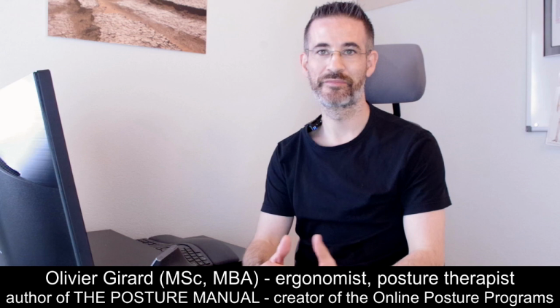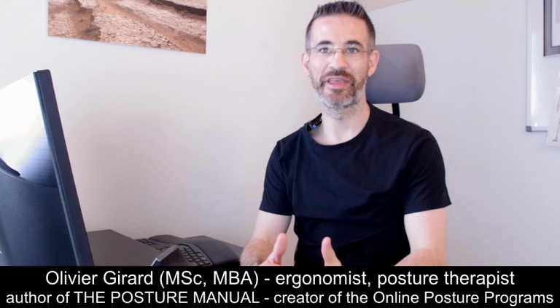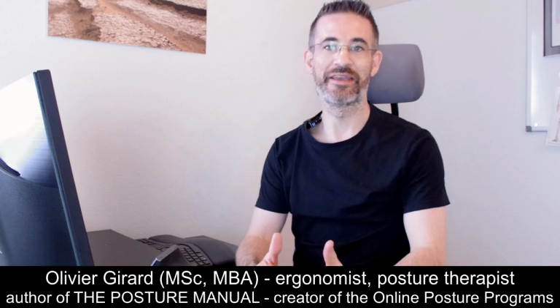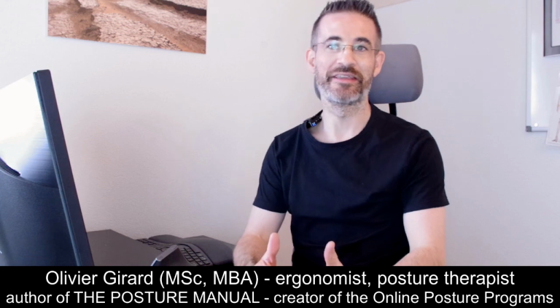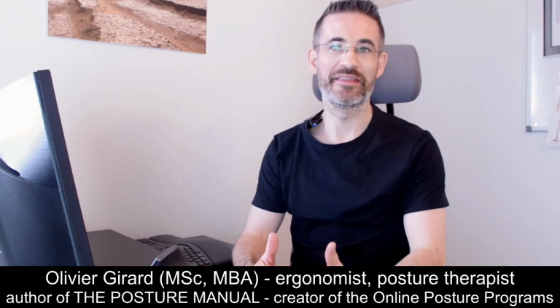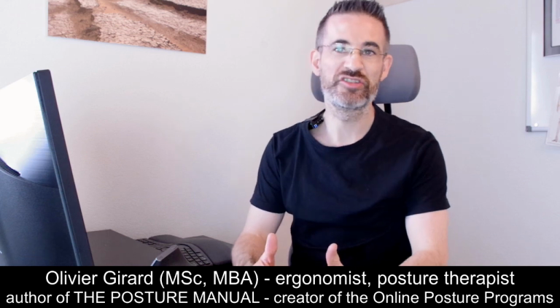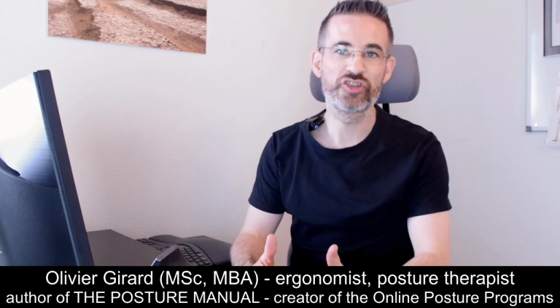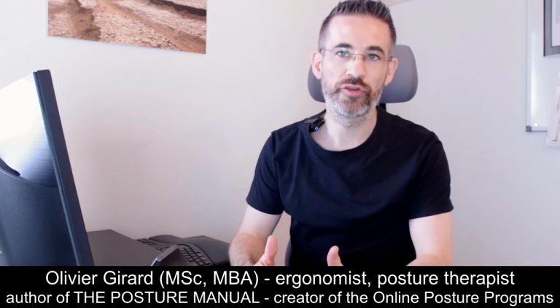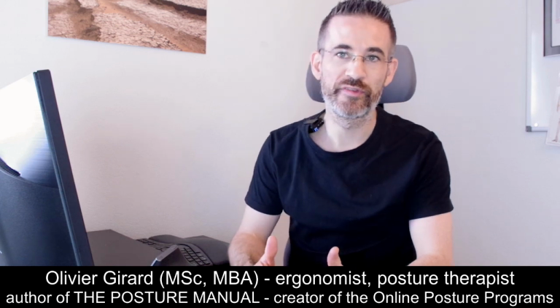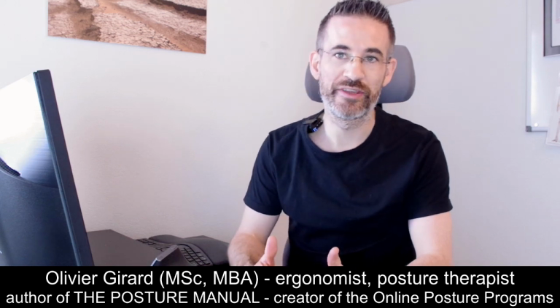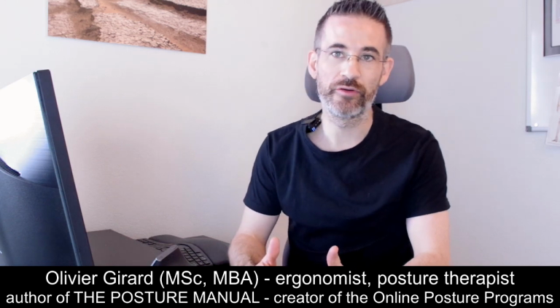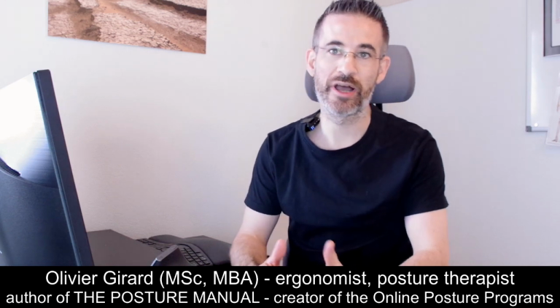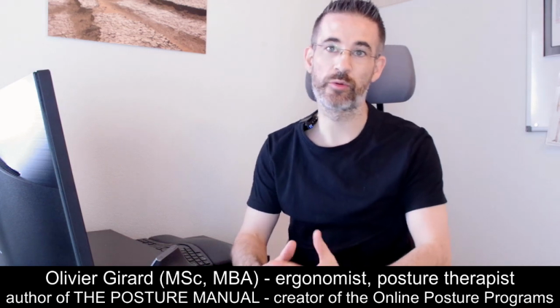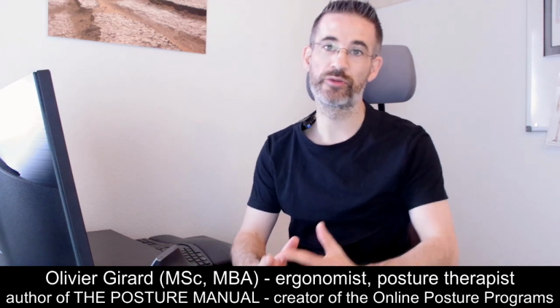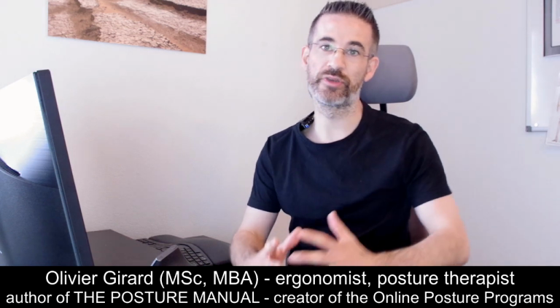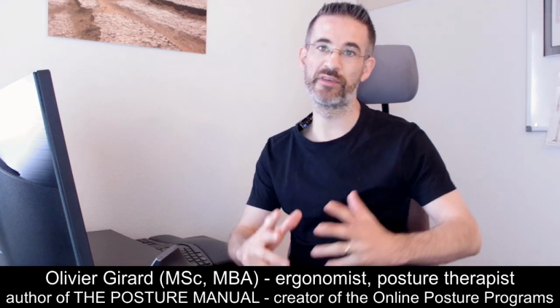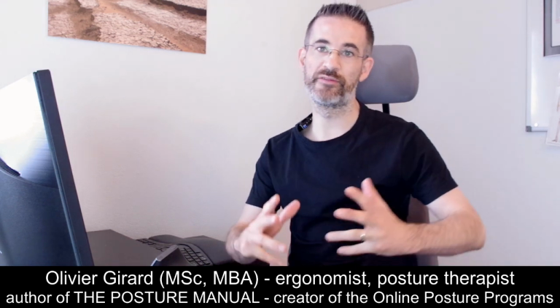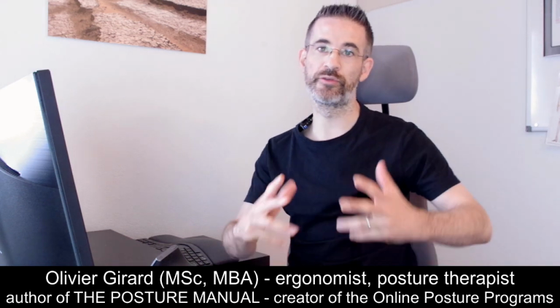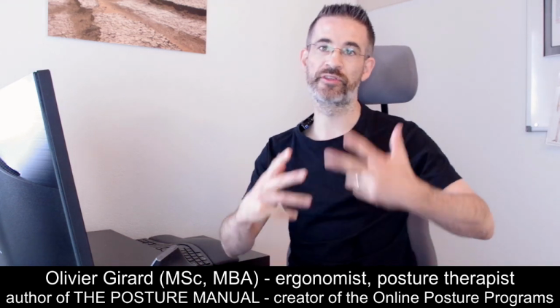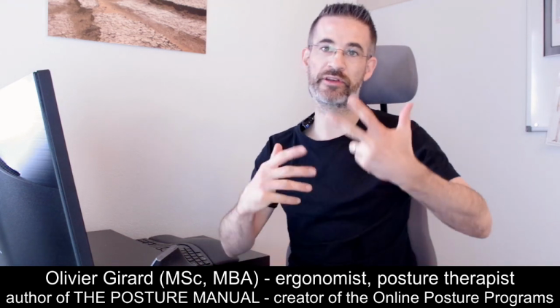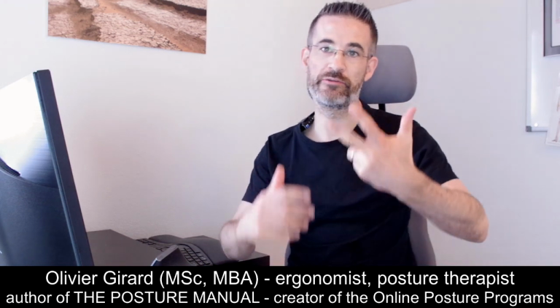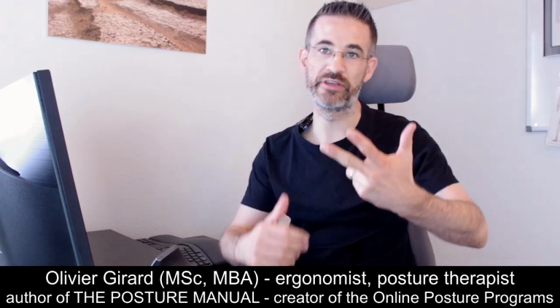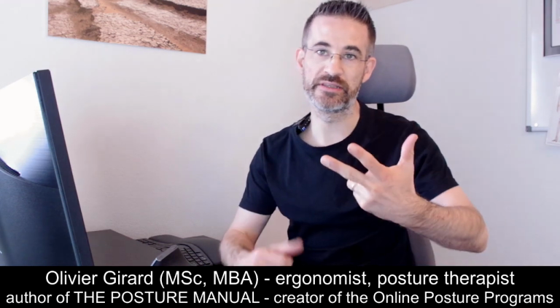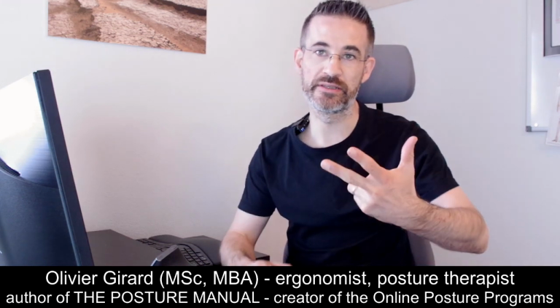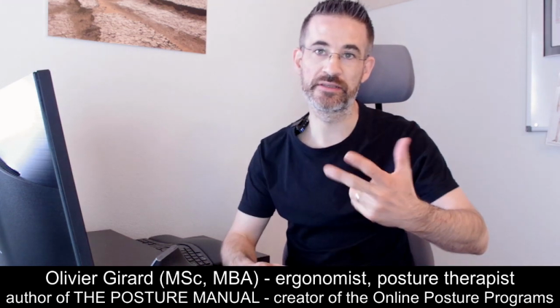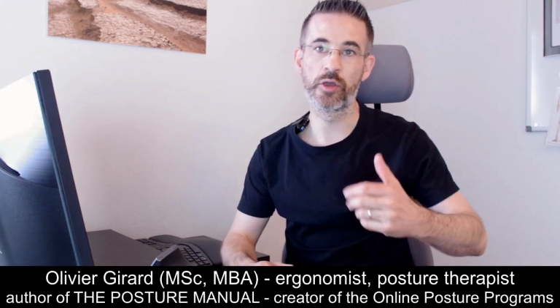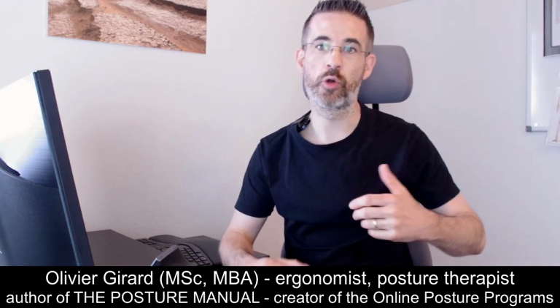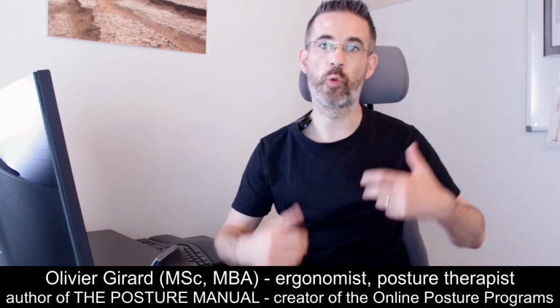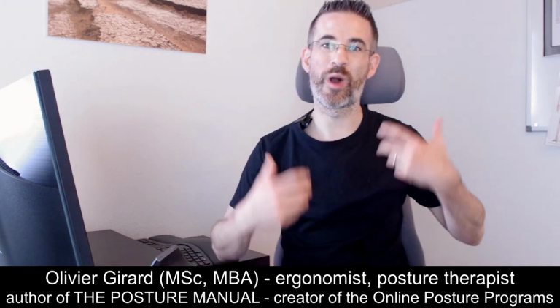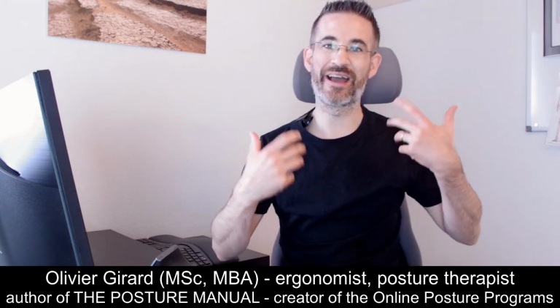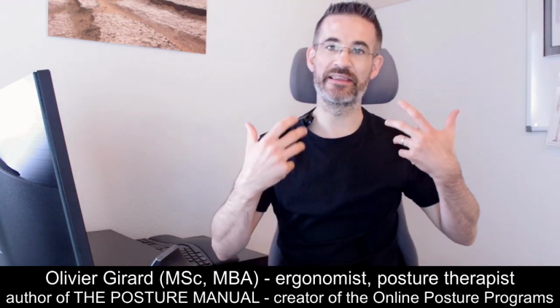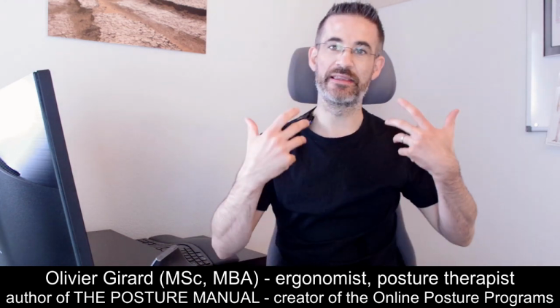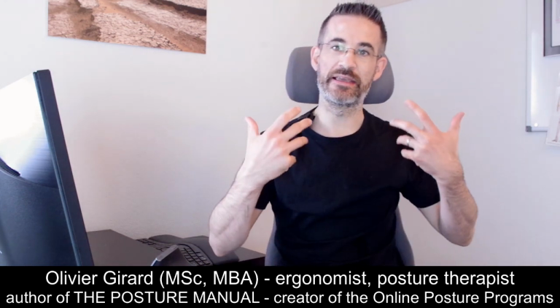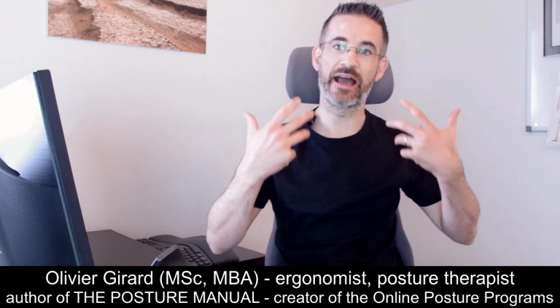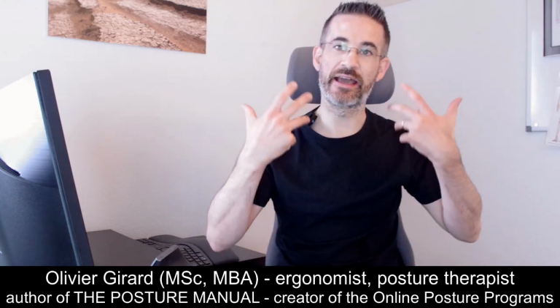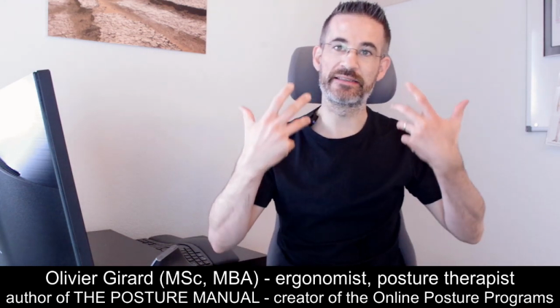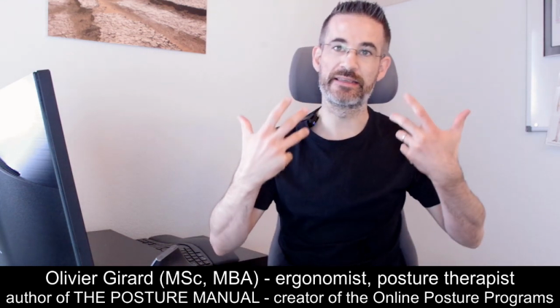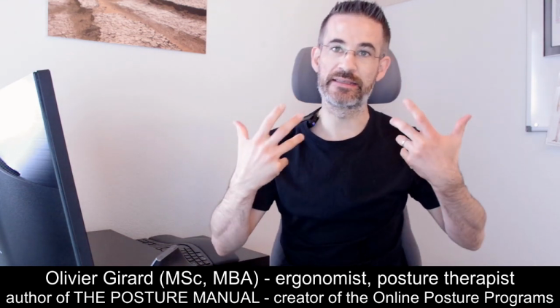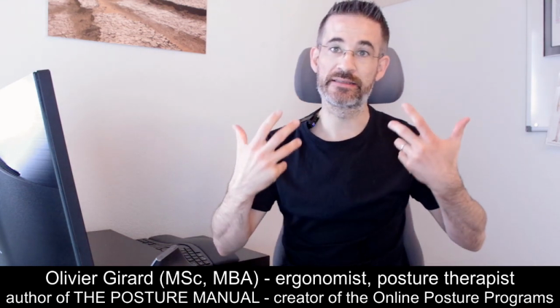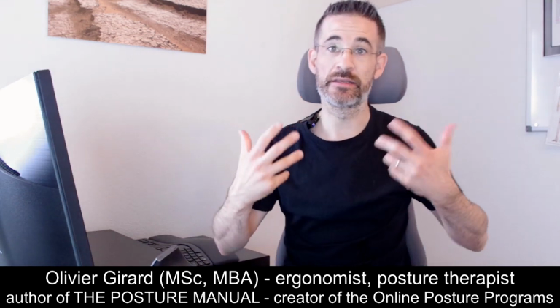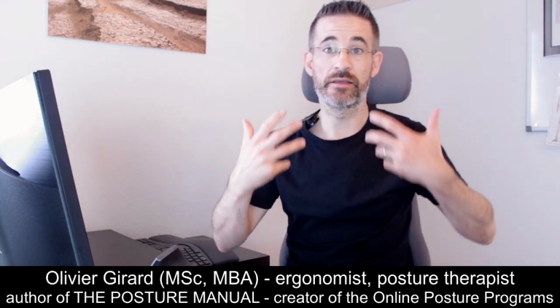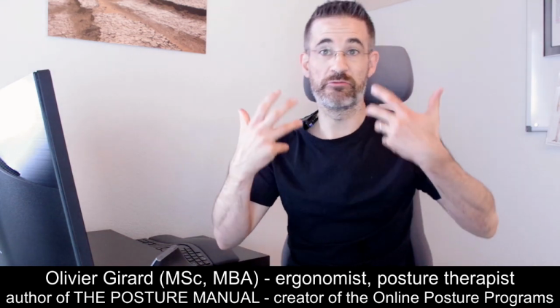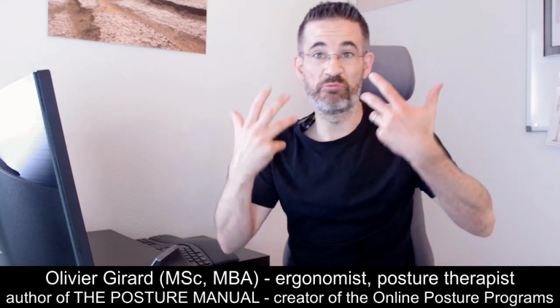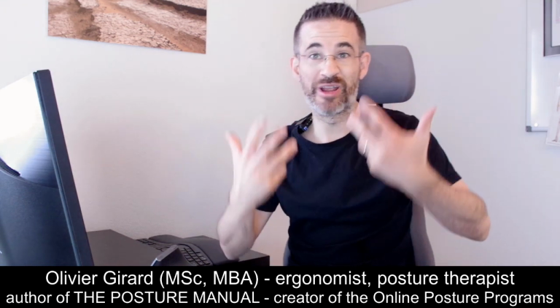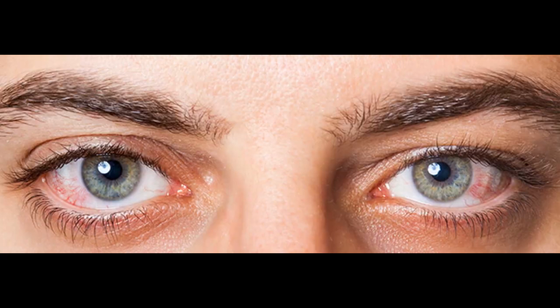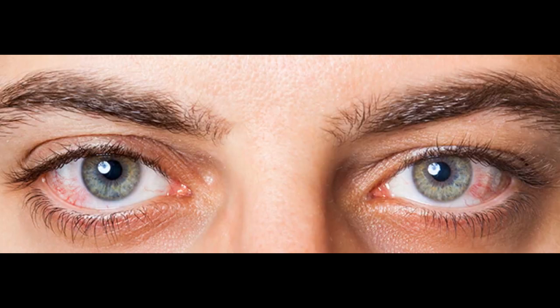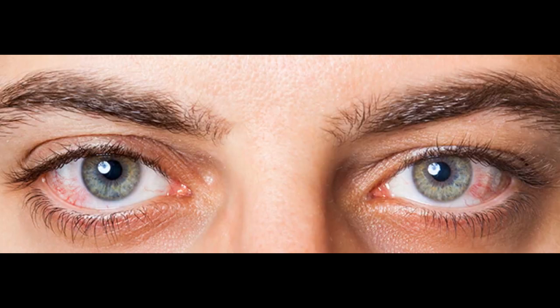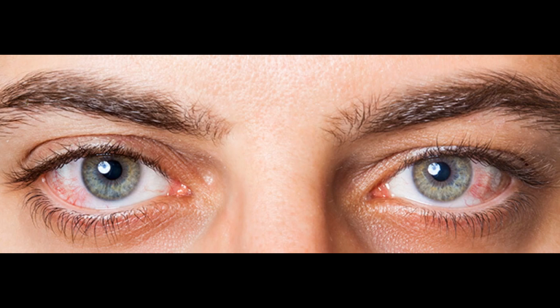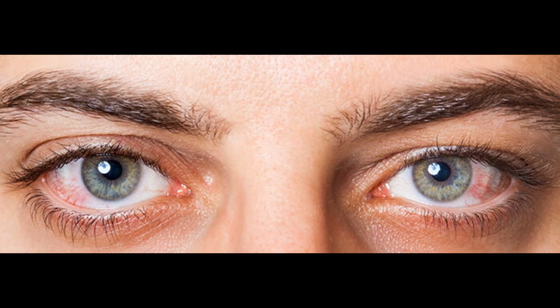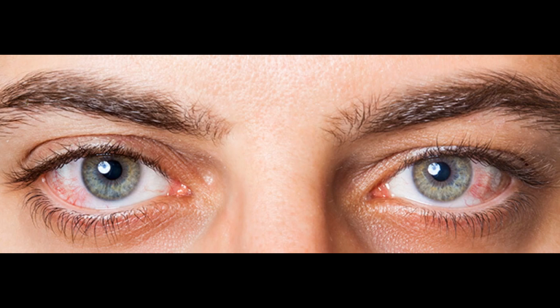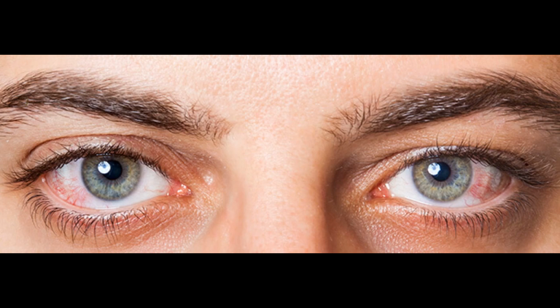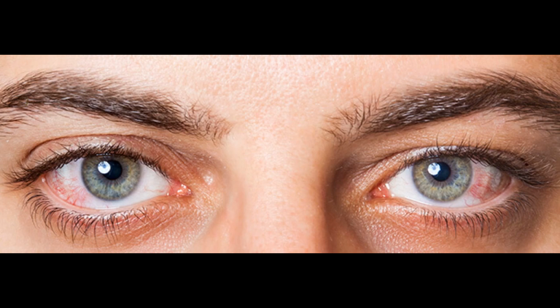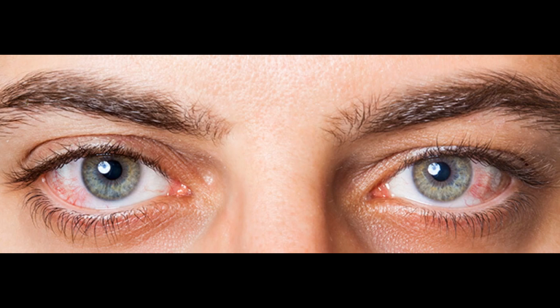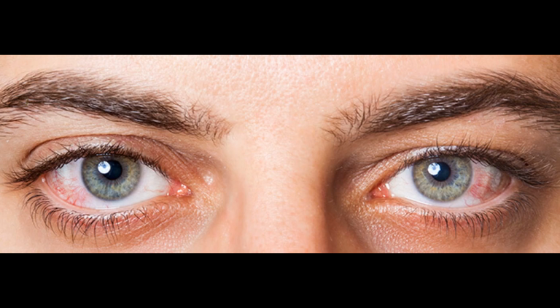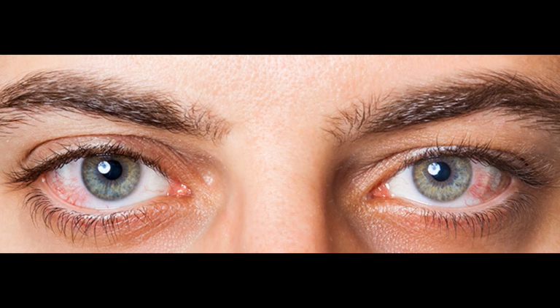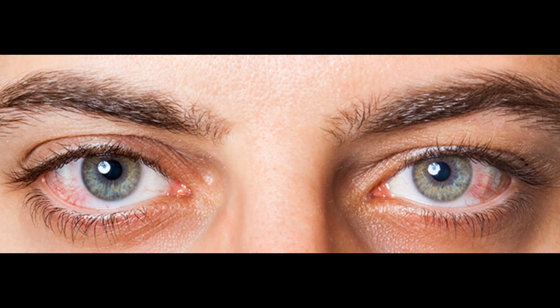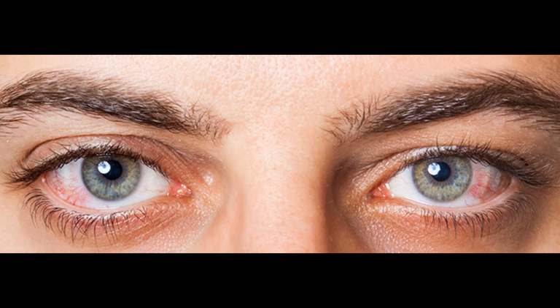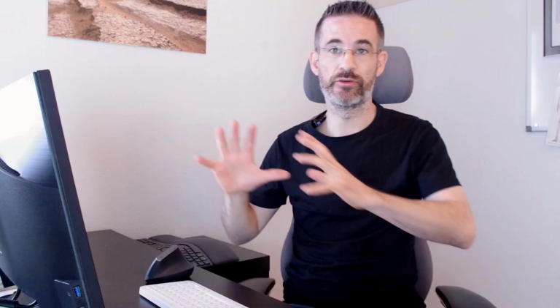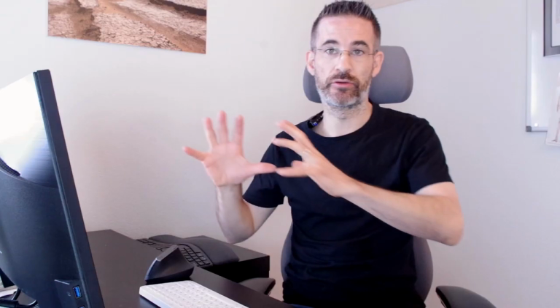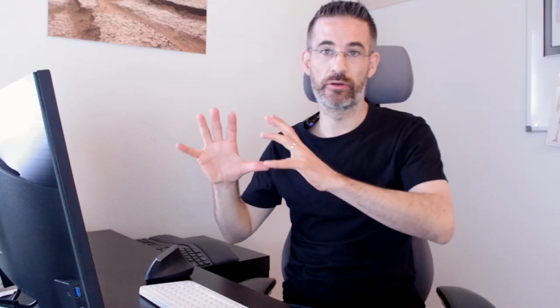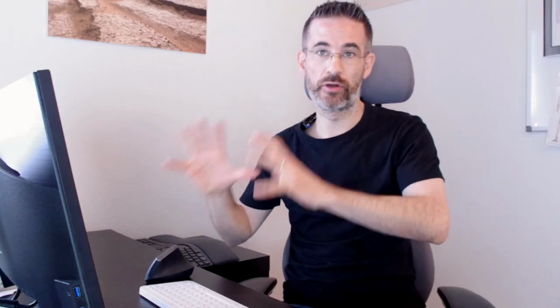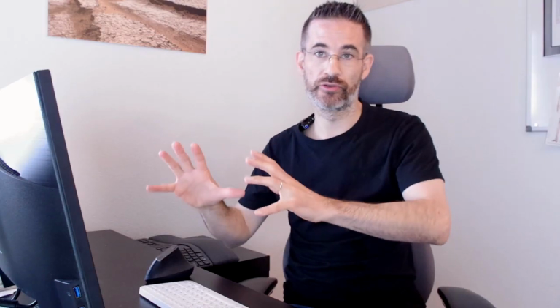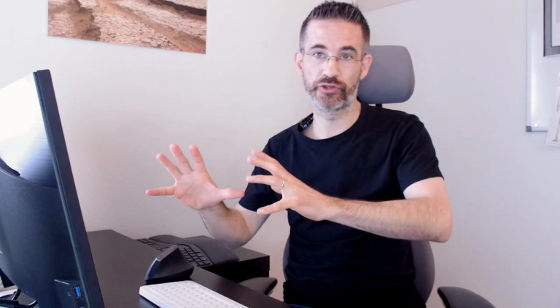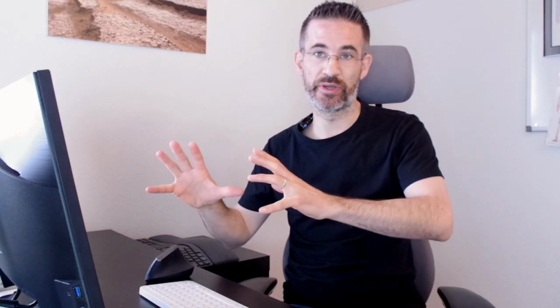In this short video I want to give you three reasons why the eyes get red and dry when you're on screen.